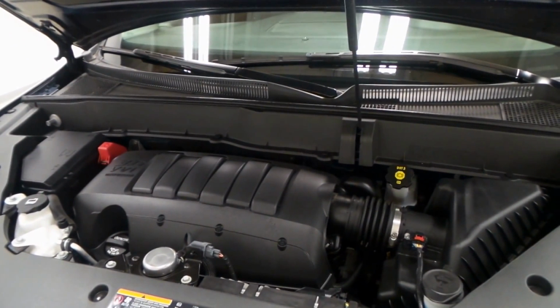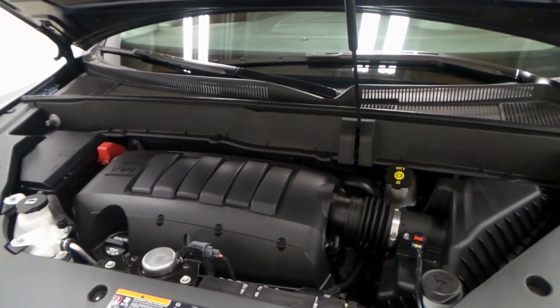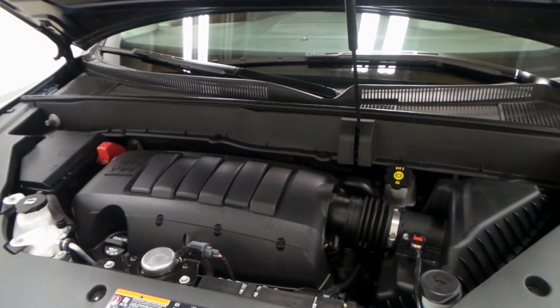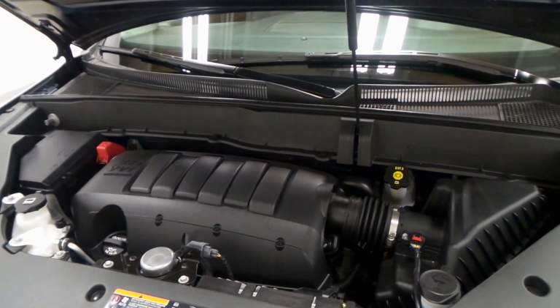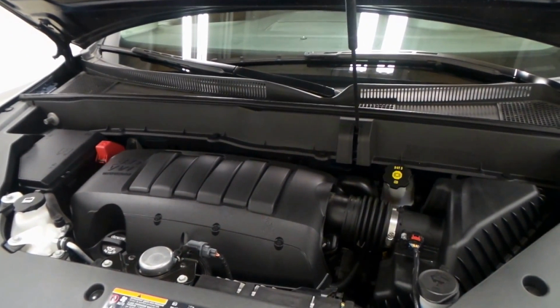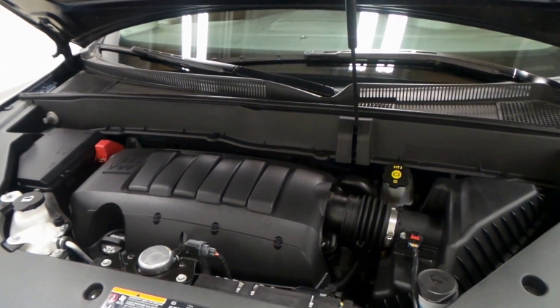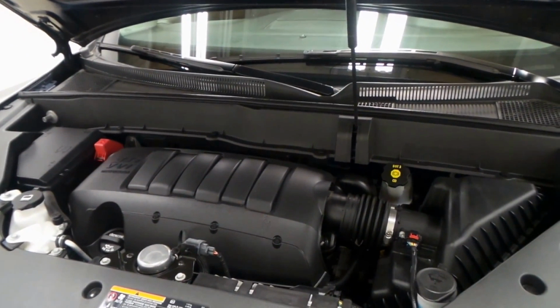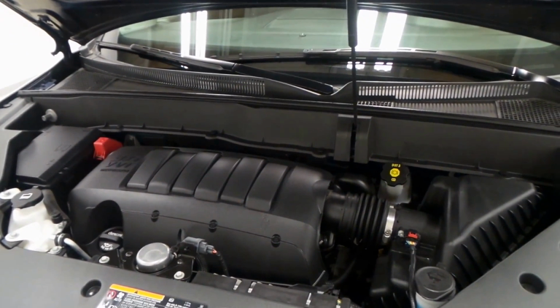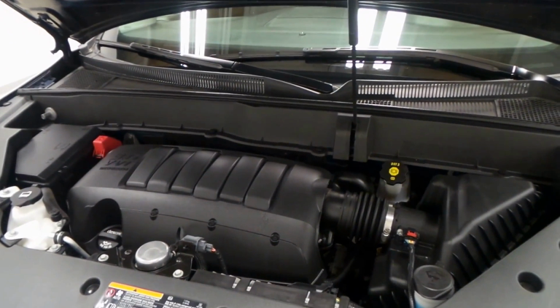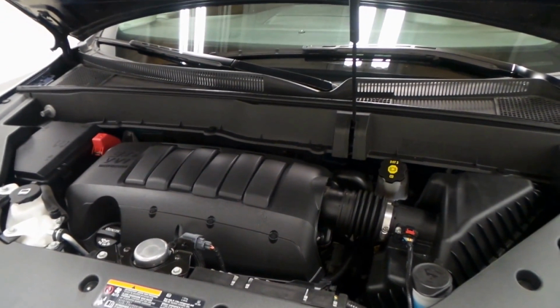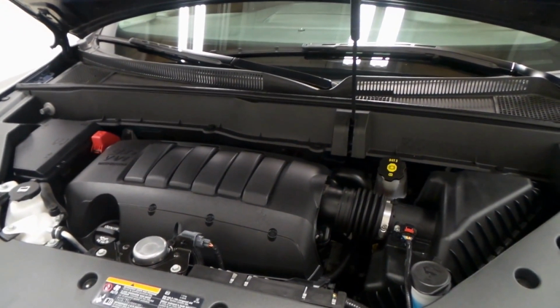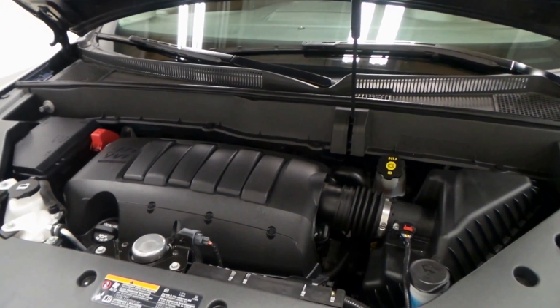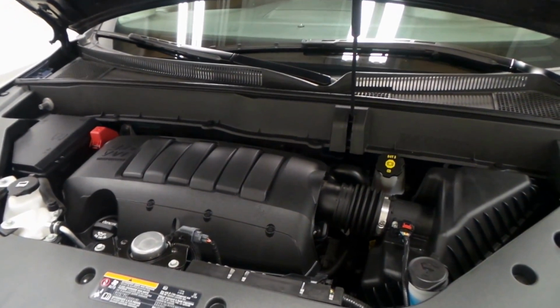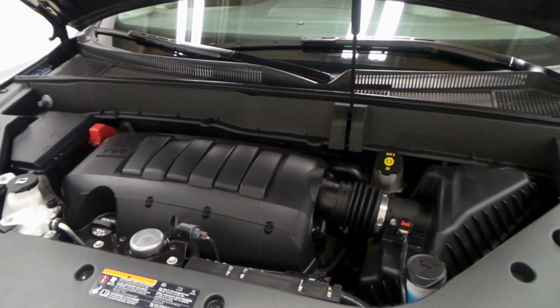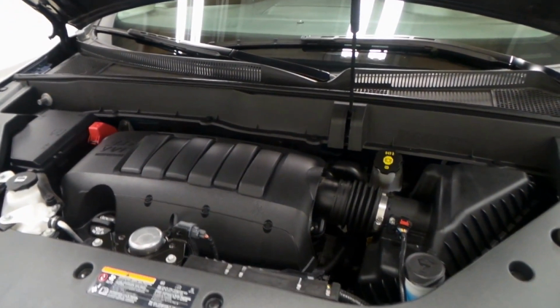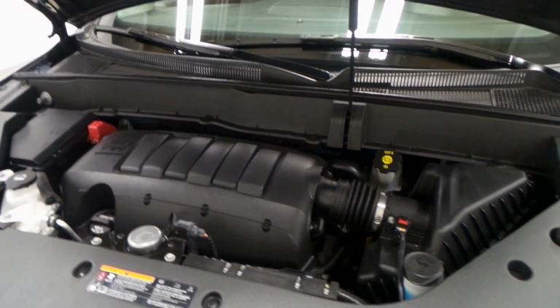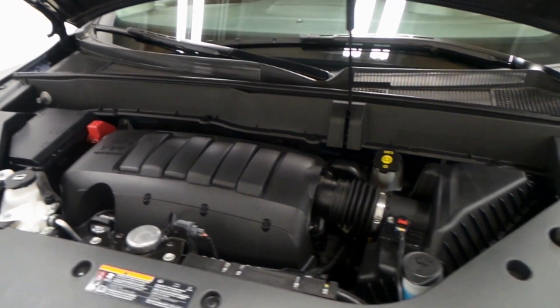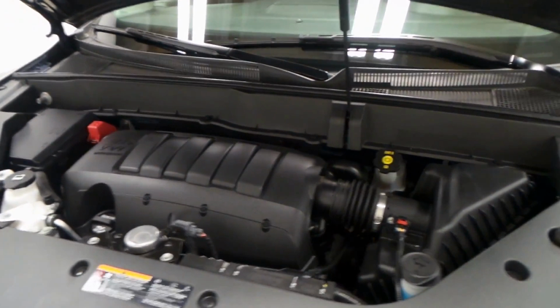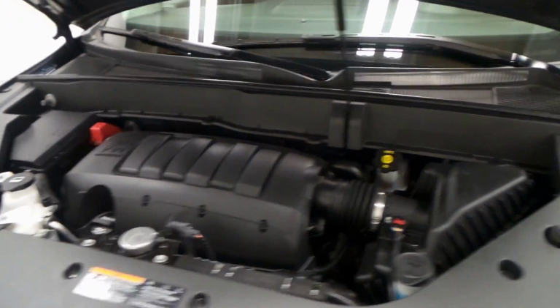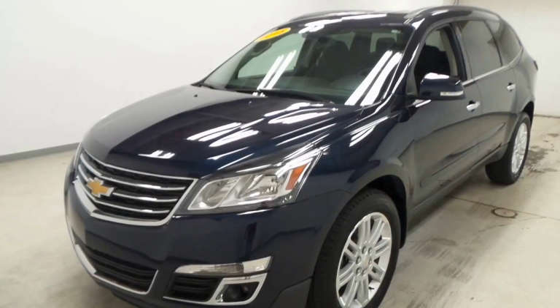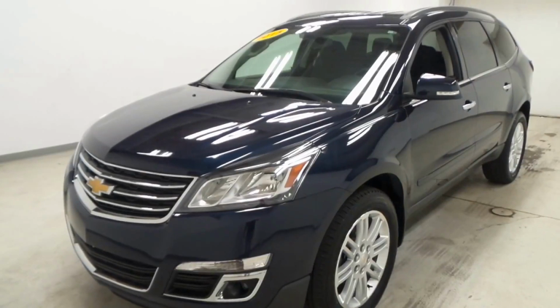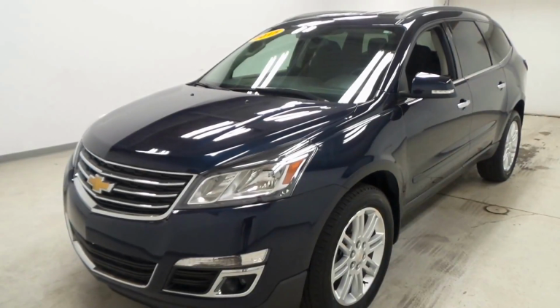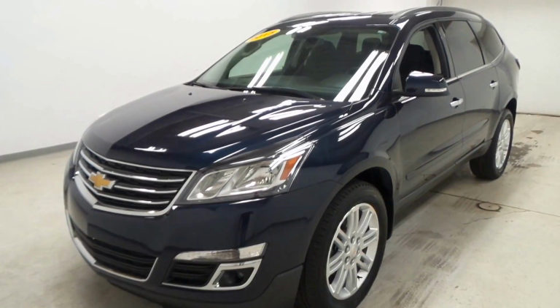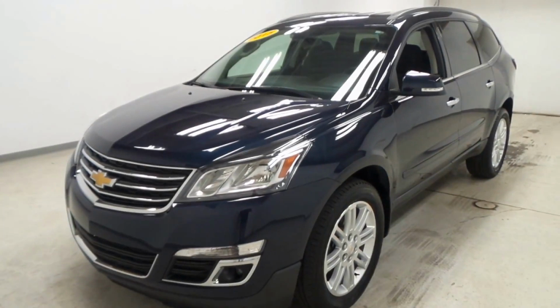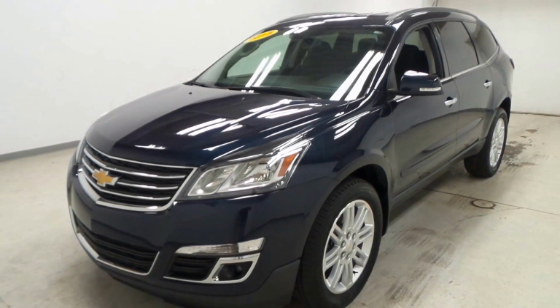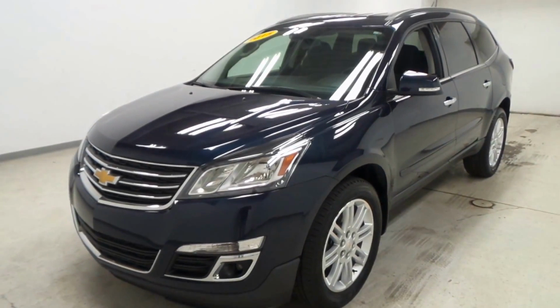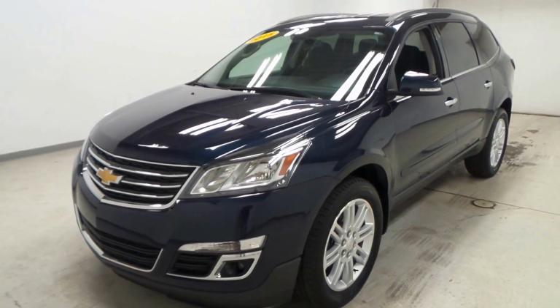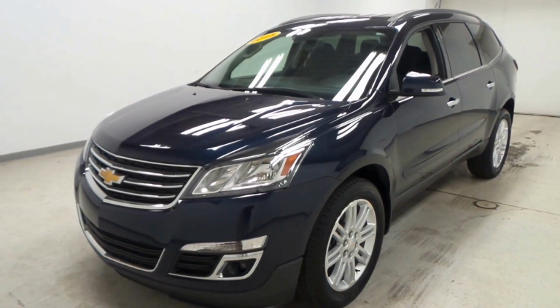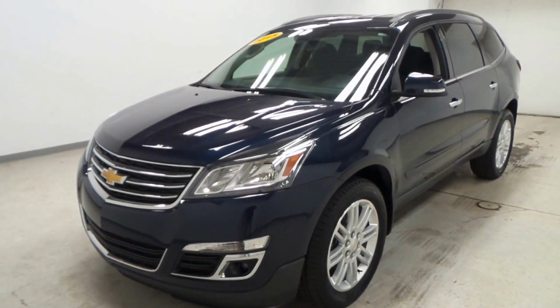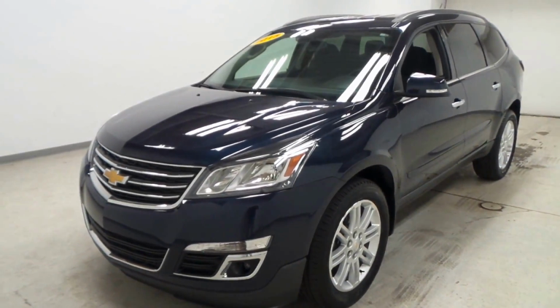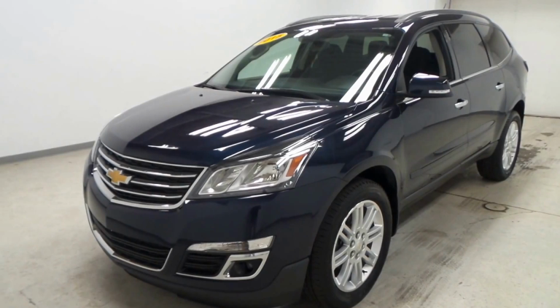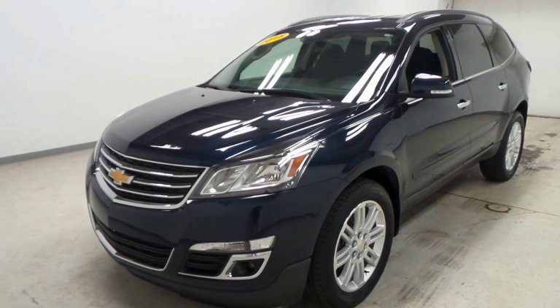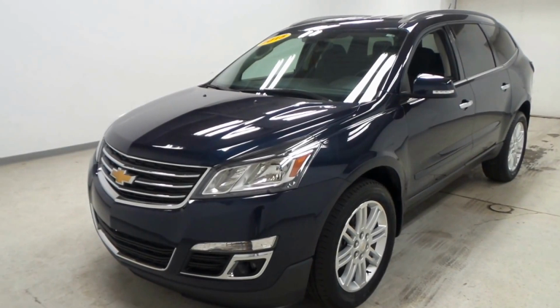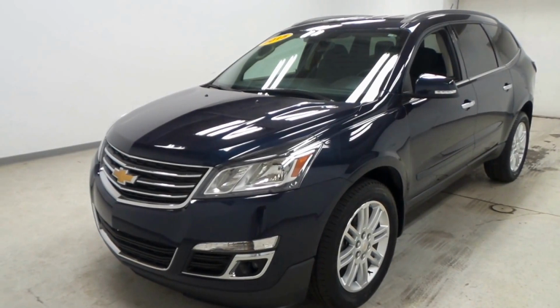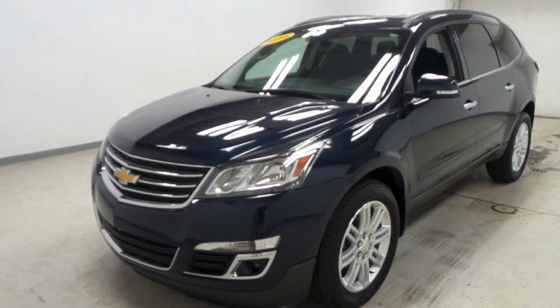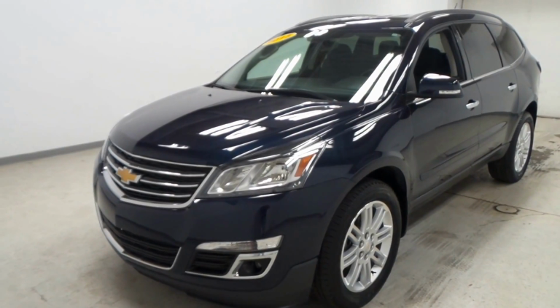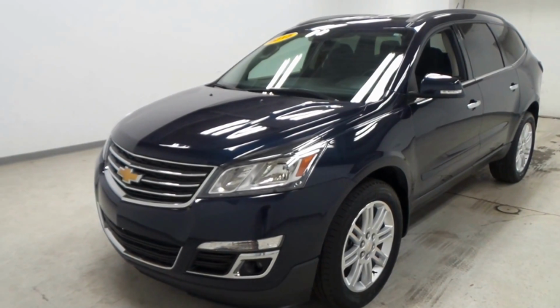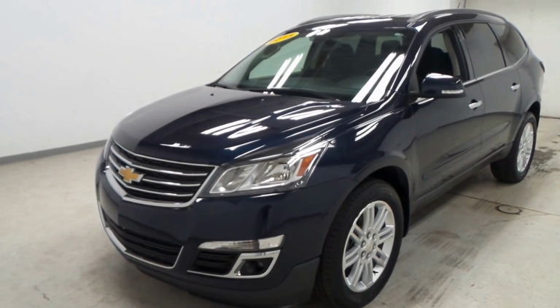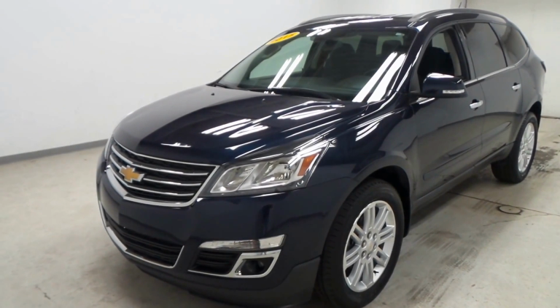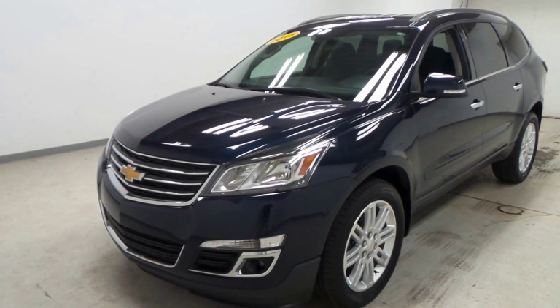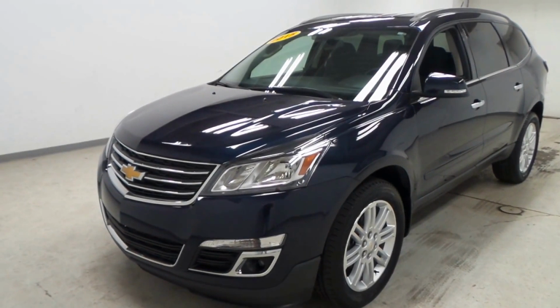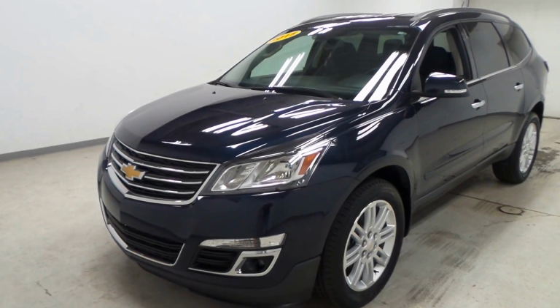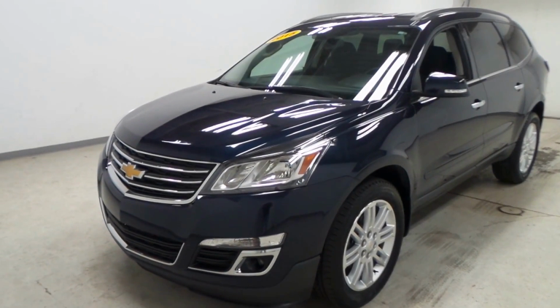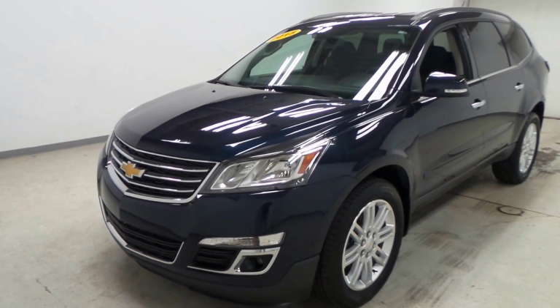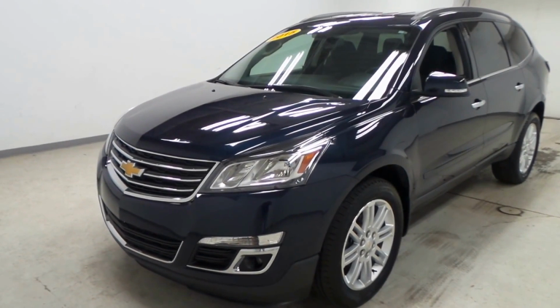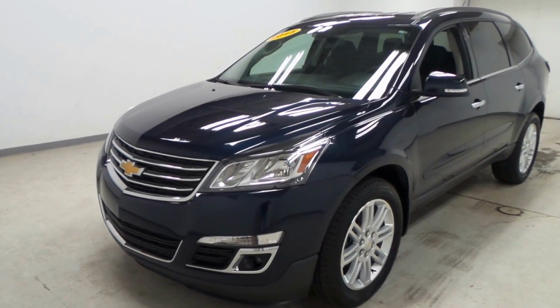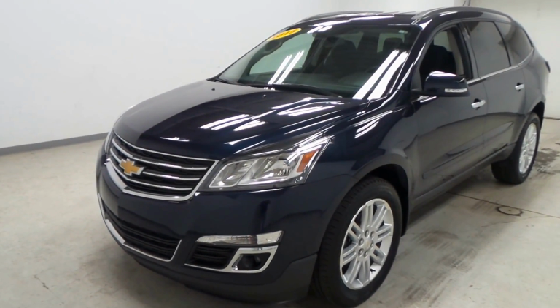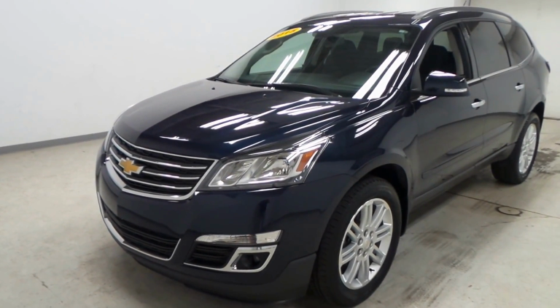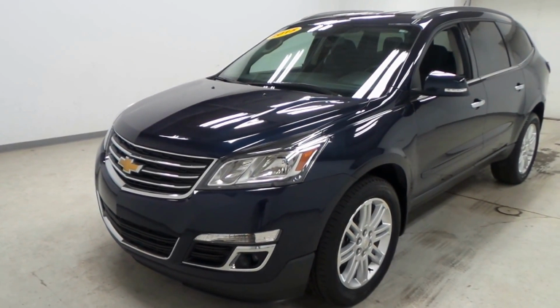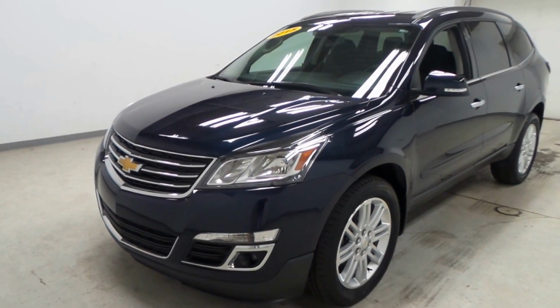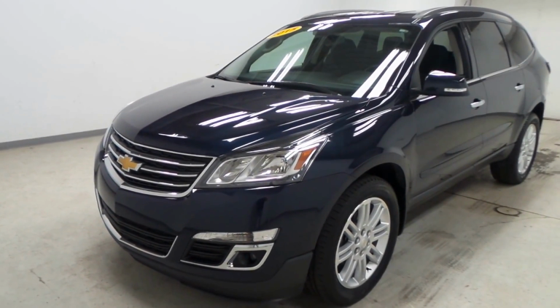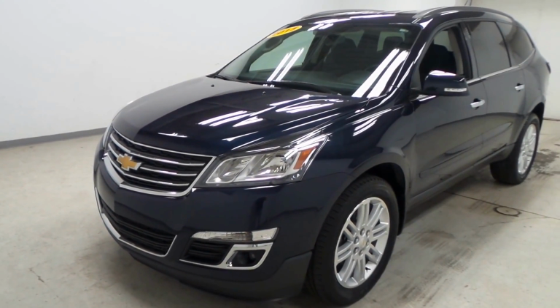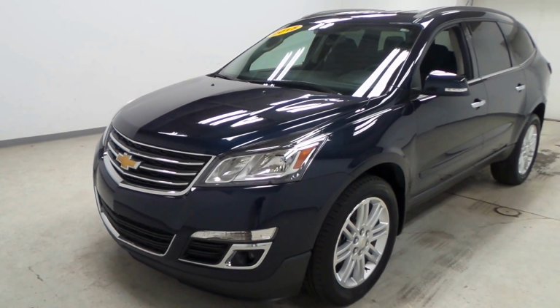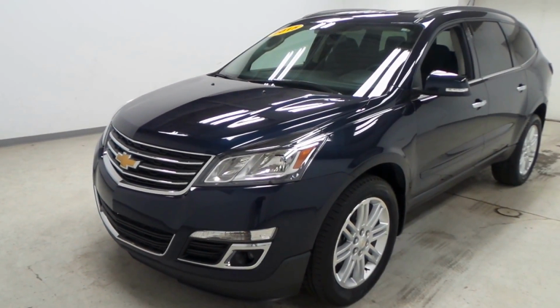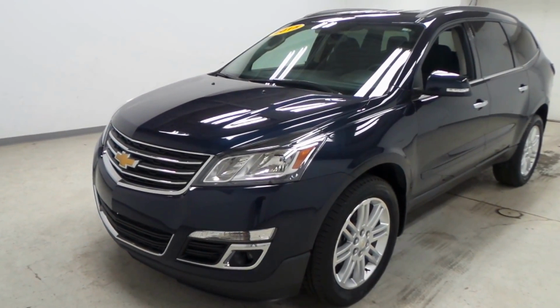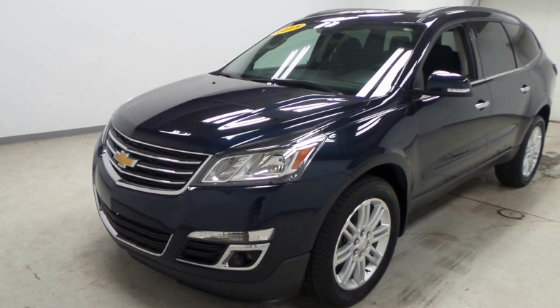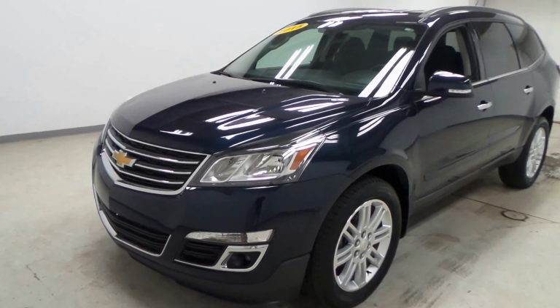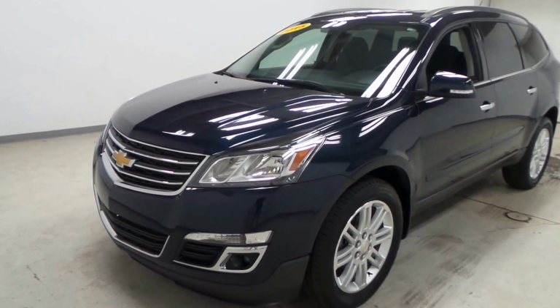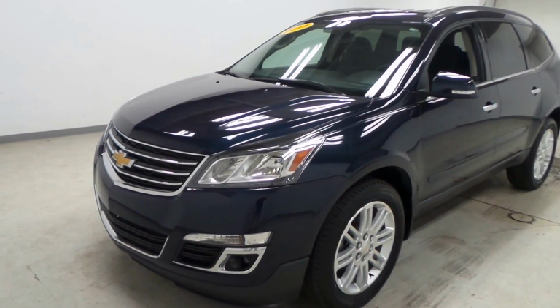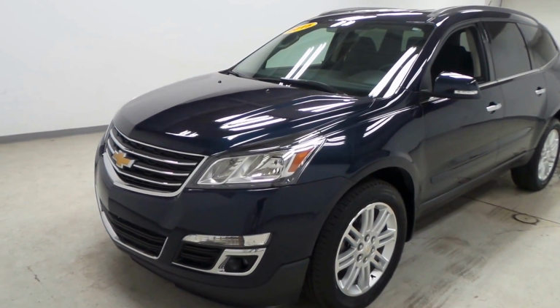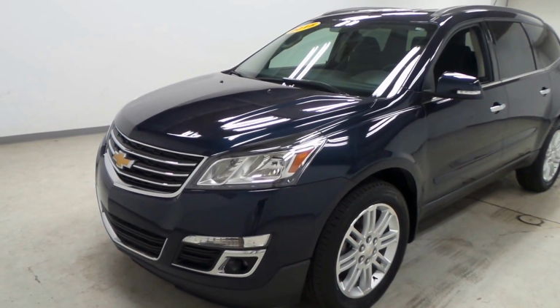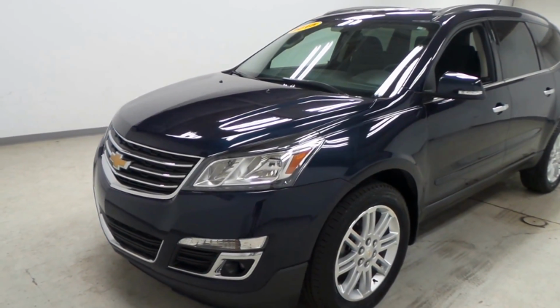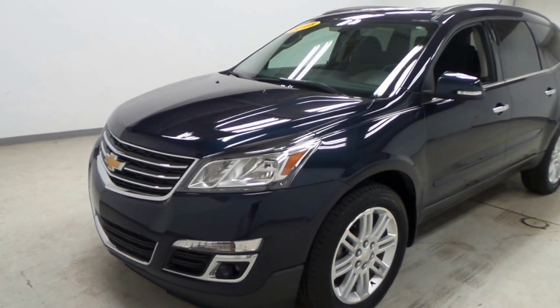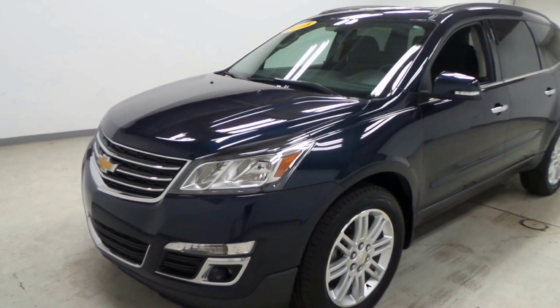Along with great fuel economy as well. So there you have it folks — the 2015 Chevy Traverse LT all-wheel drive.